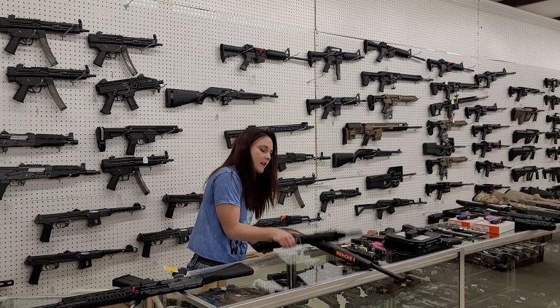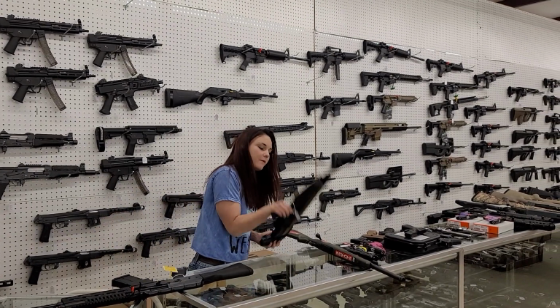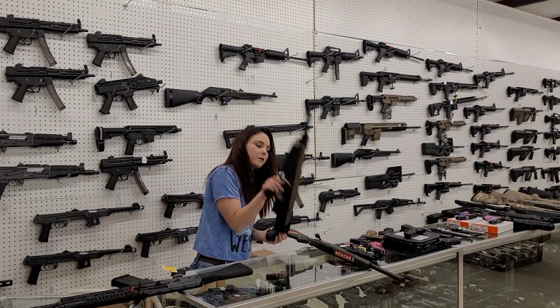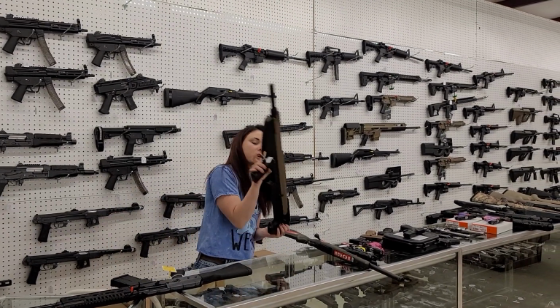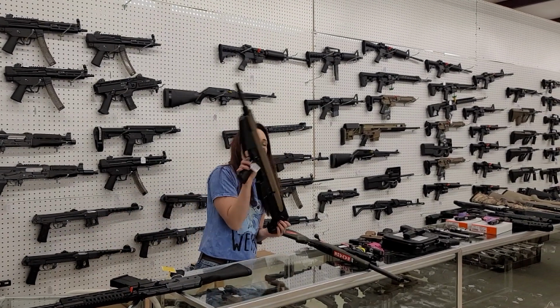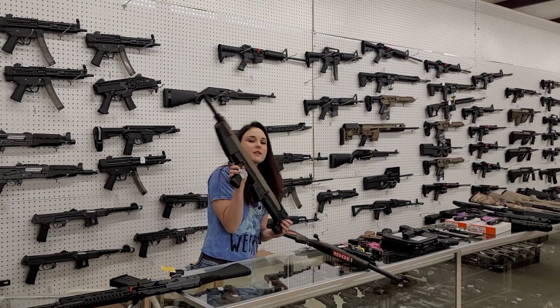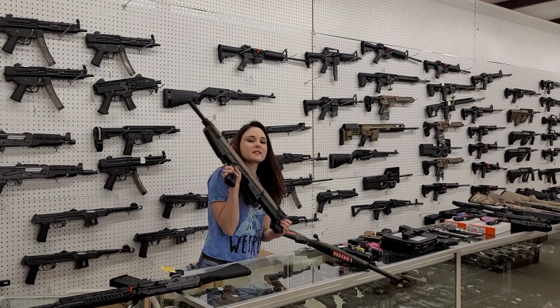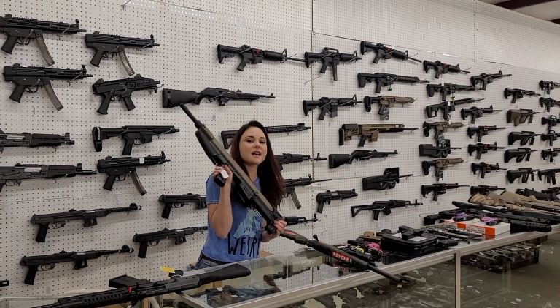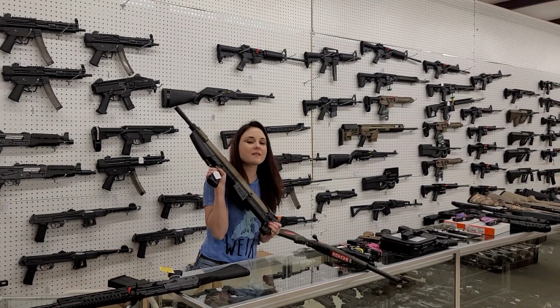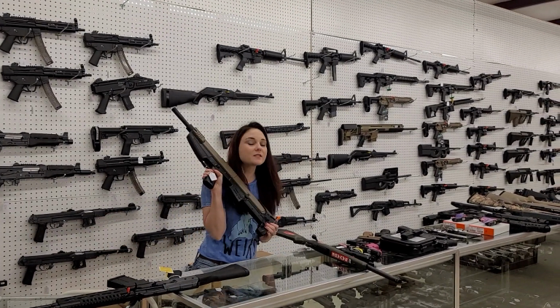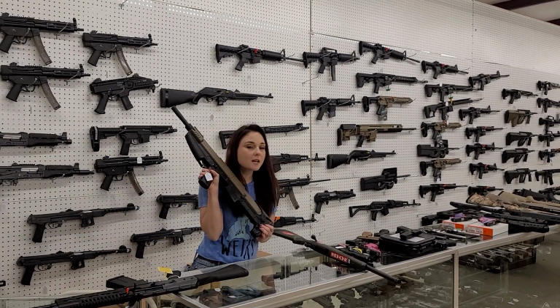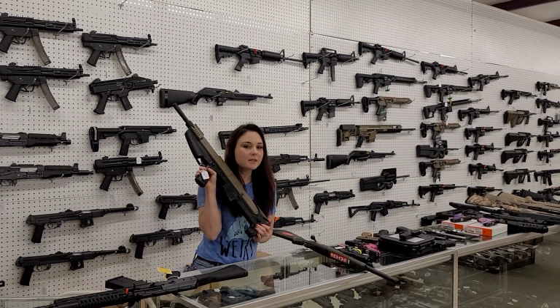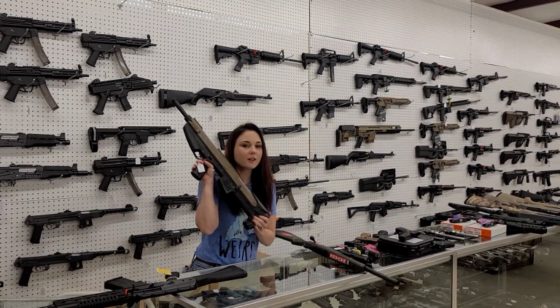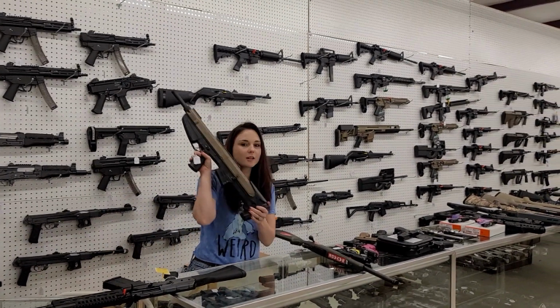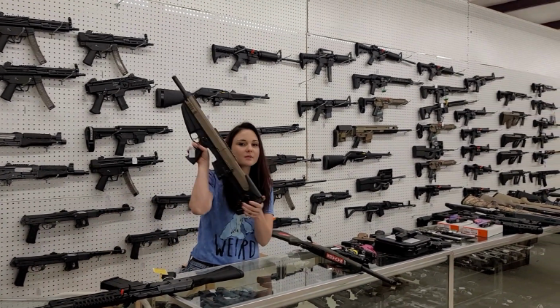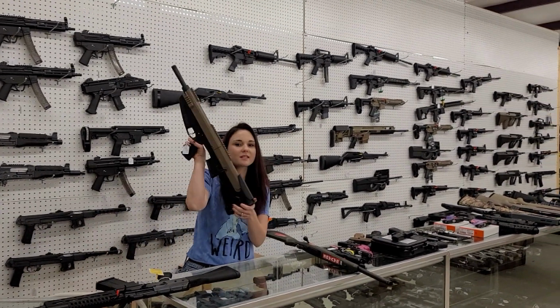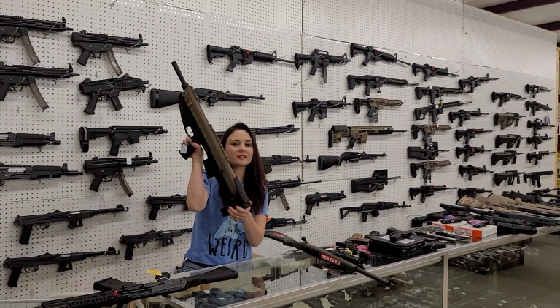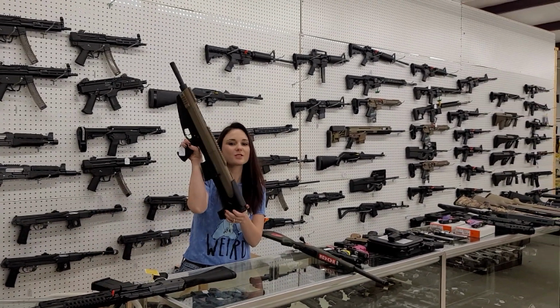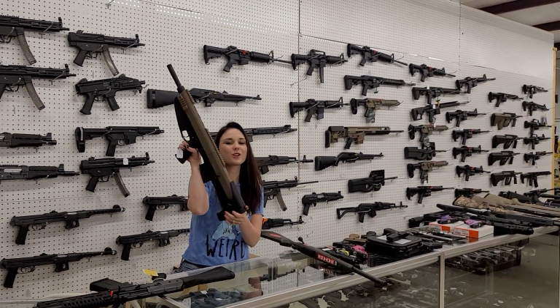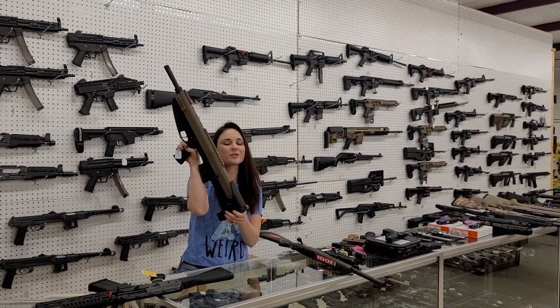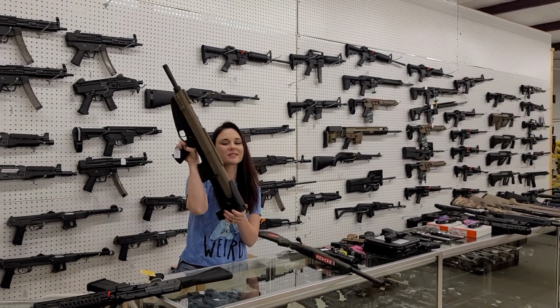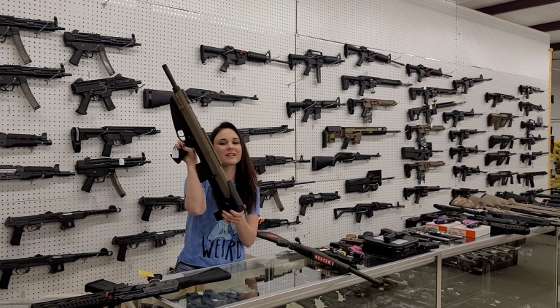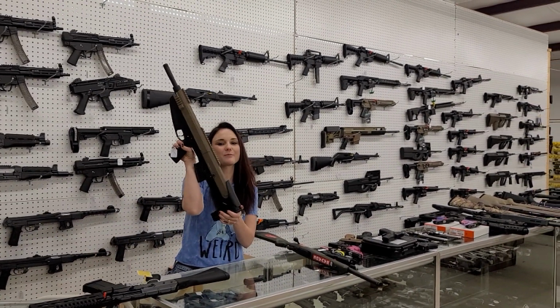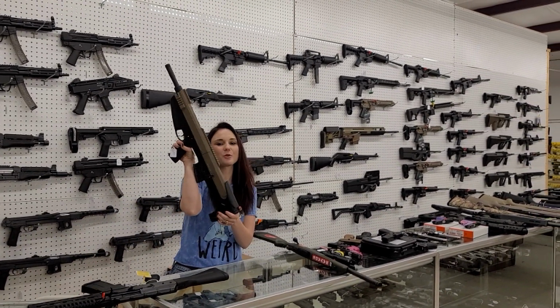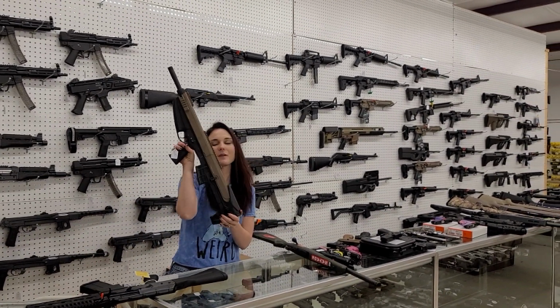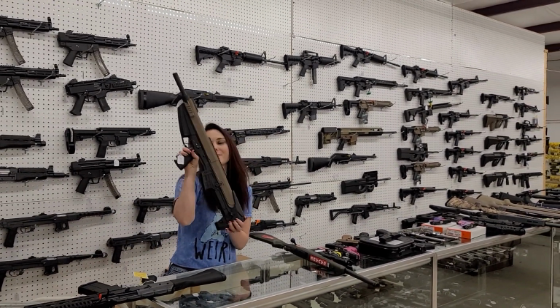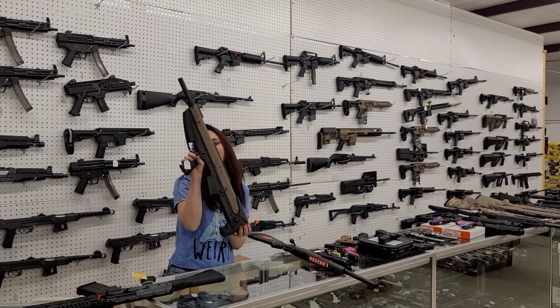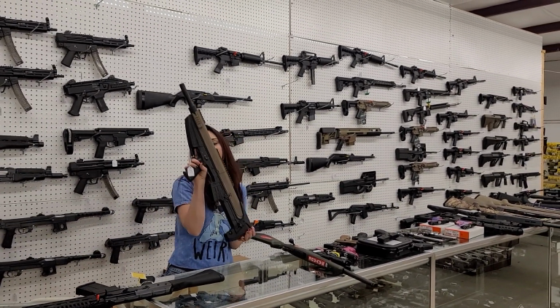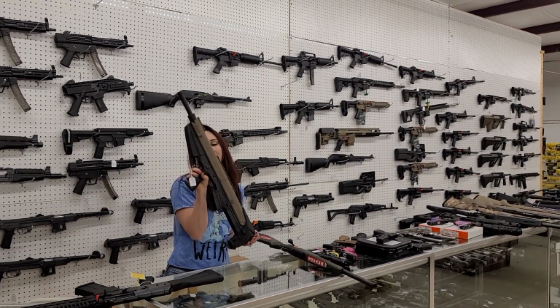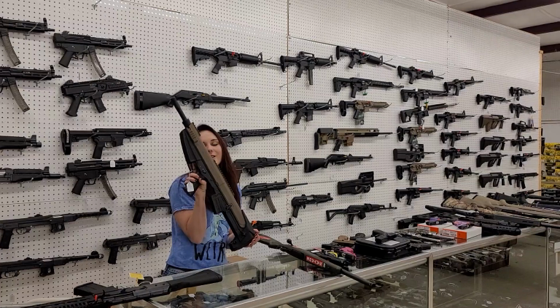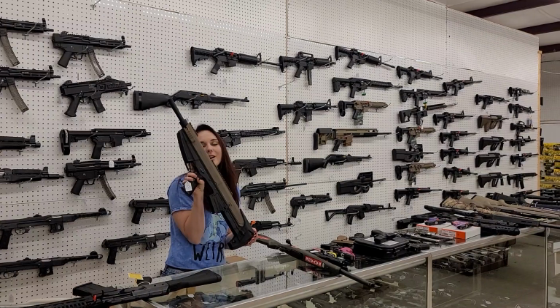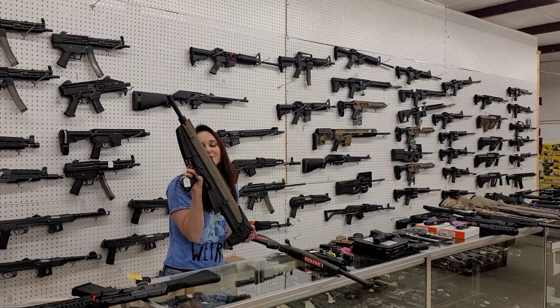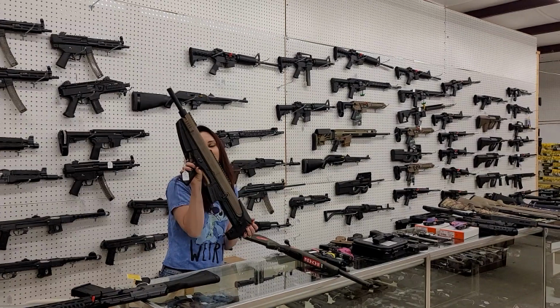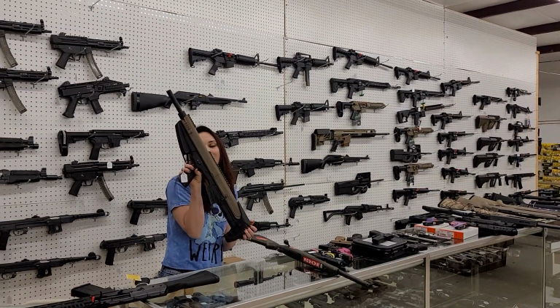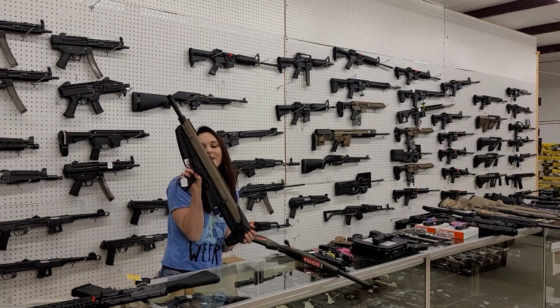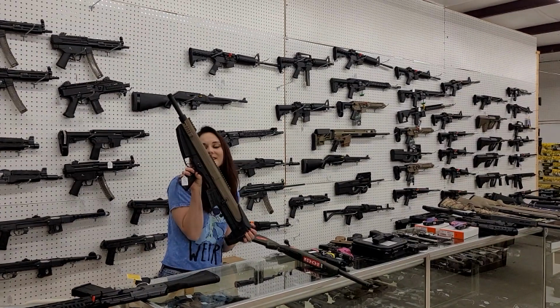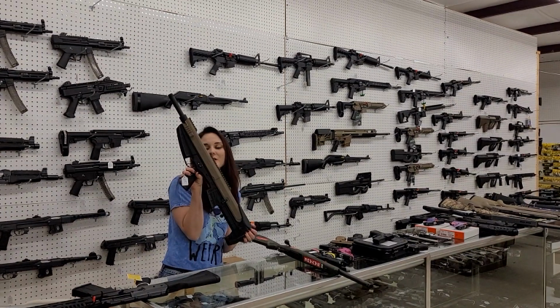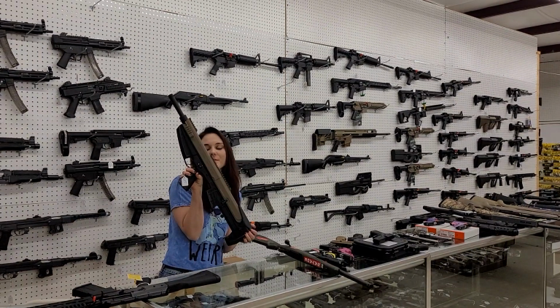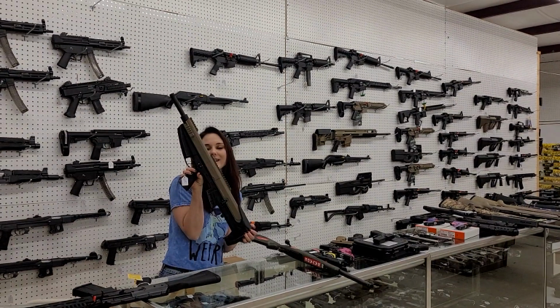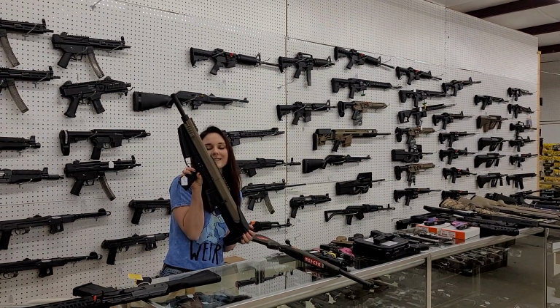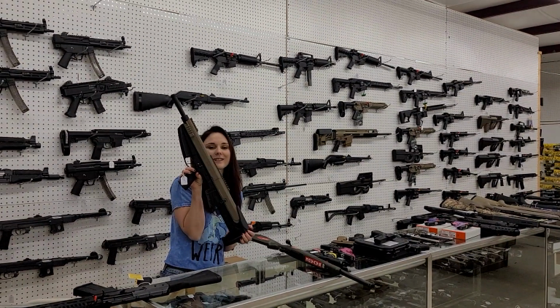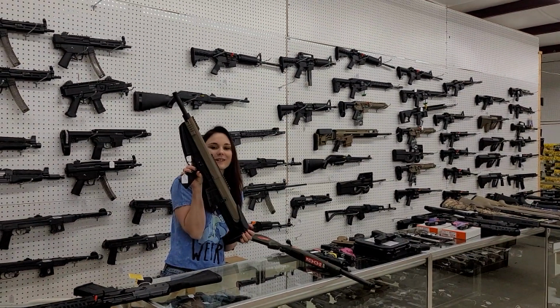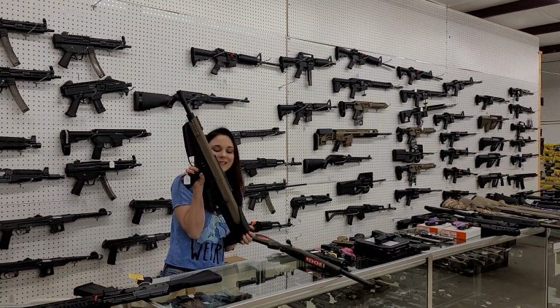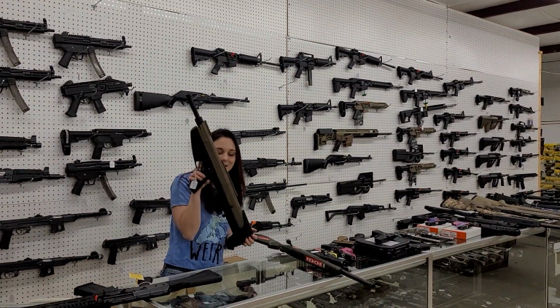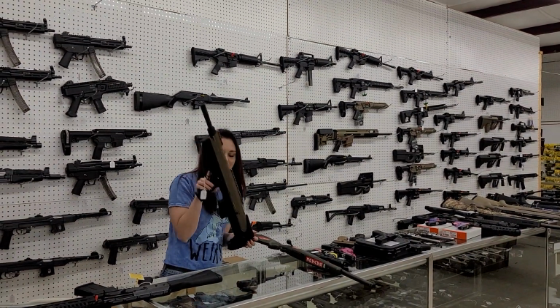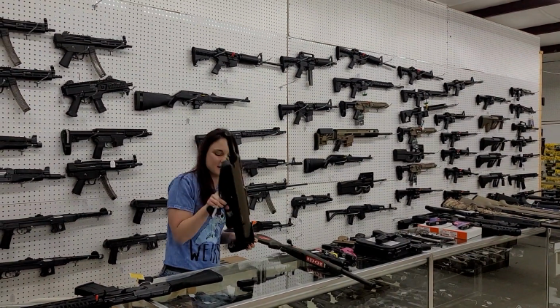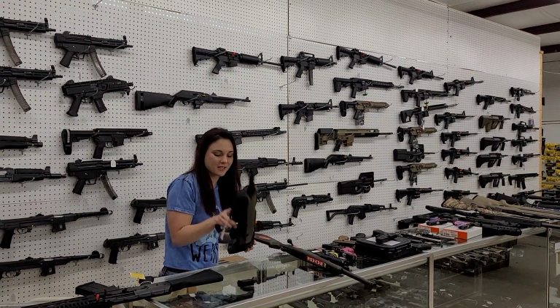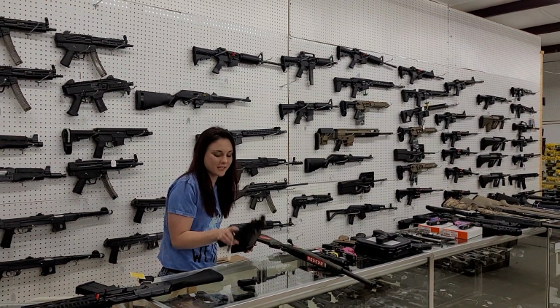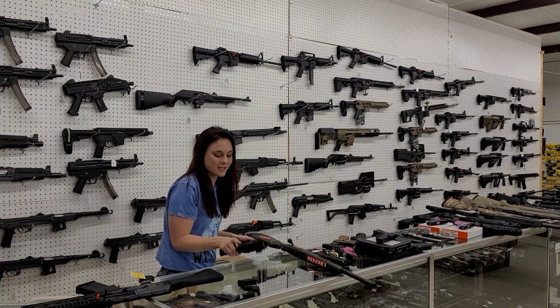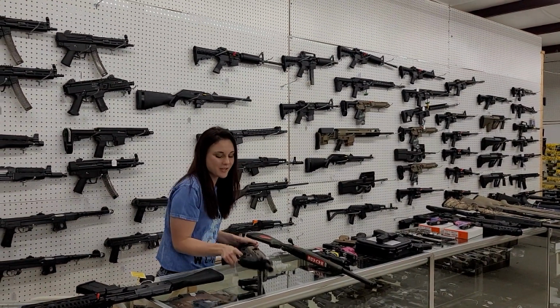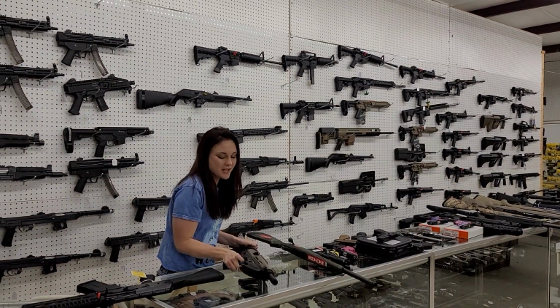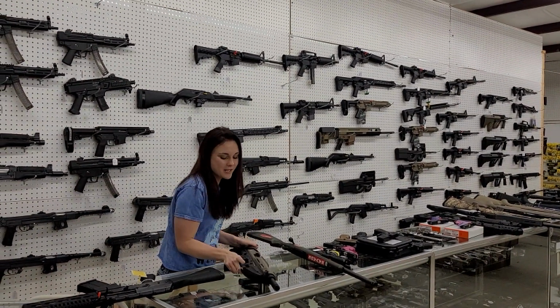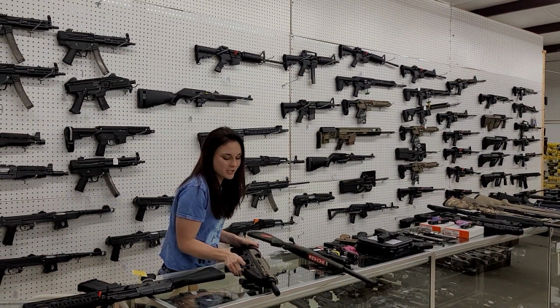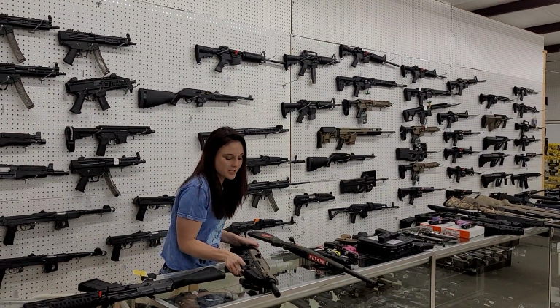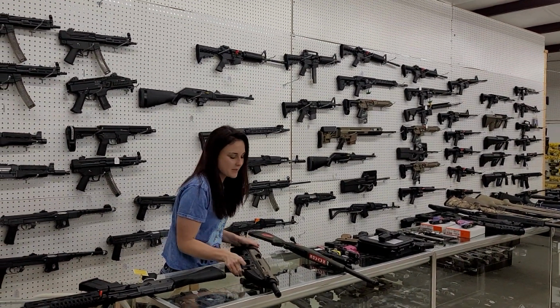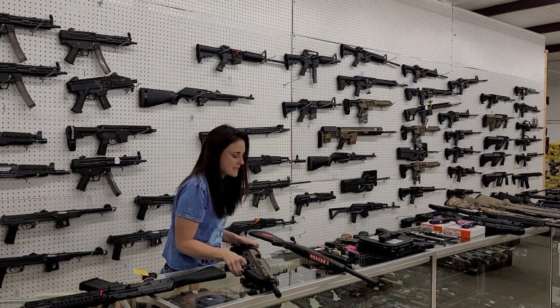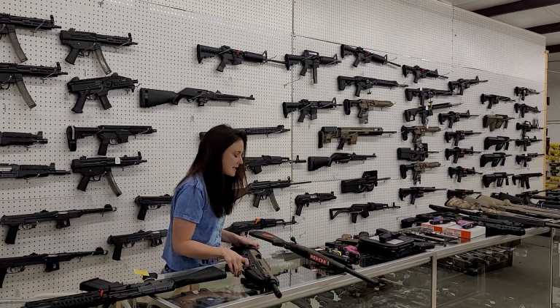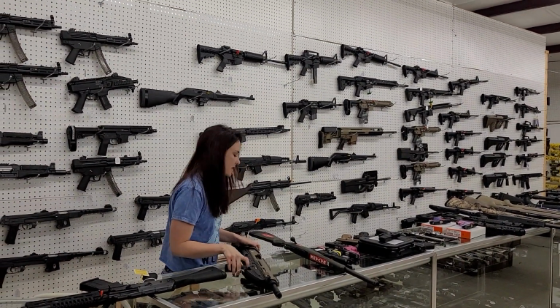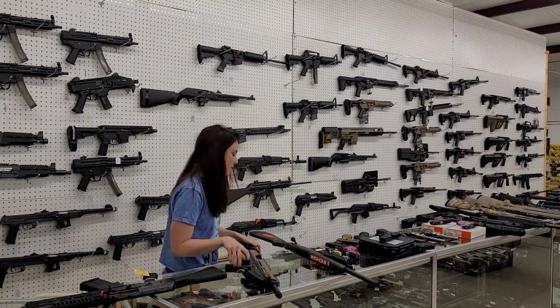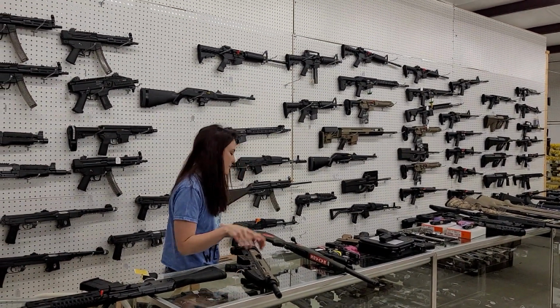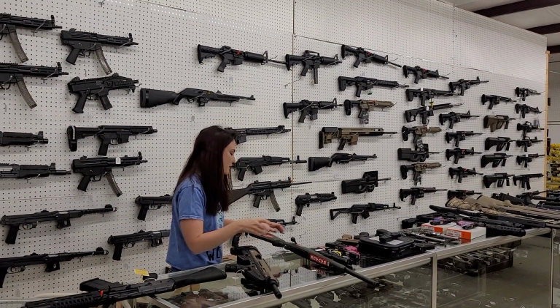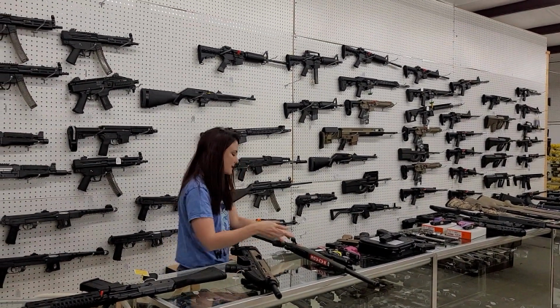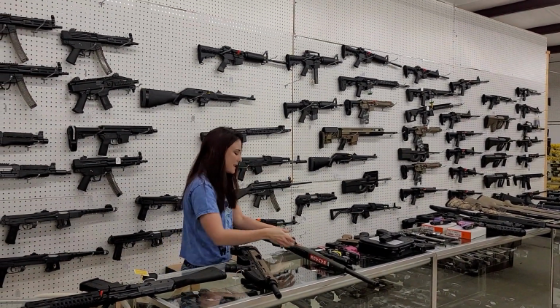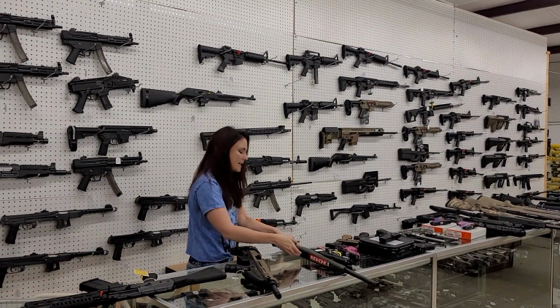For those of us that have stubby arms, the Charles Daly Bullpup may be a better option. We've got those back in stock in the Flat Dark Earth. She's going to be $600 plus tax.